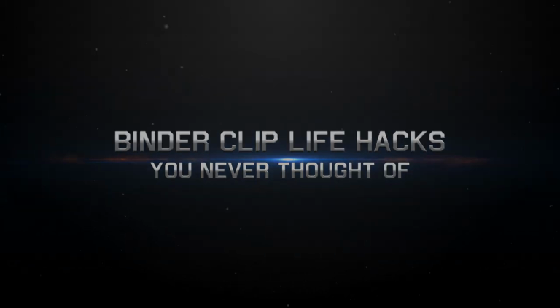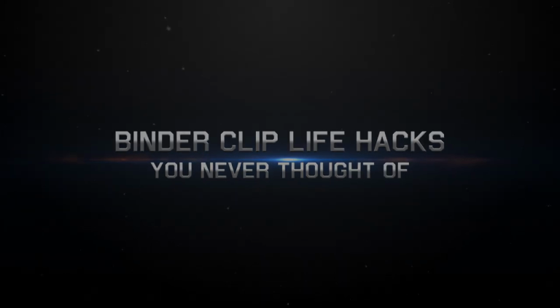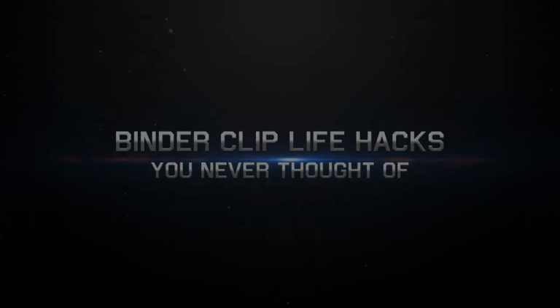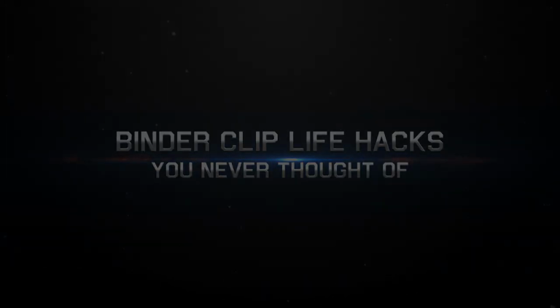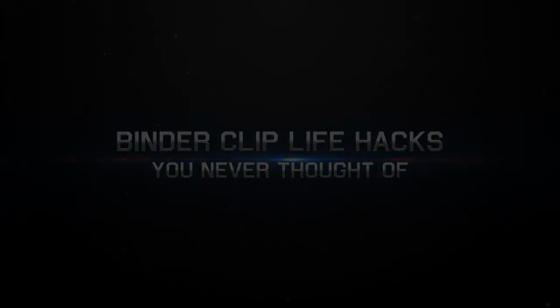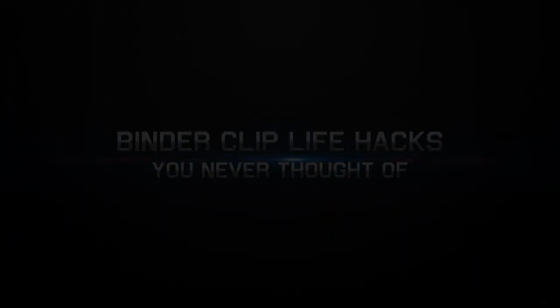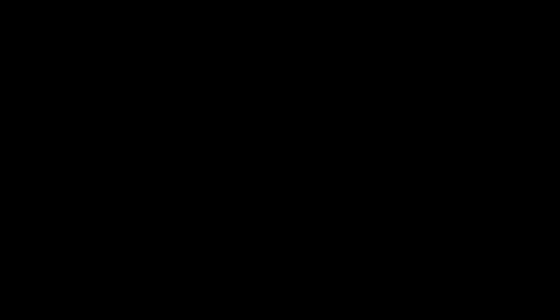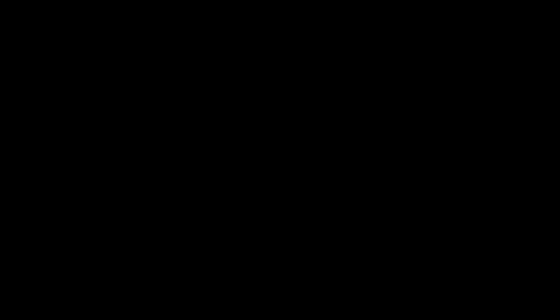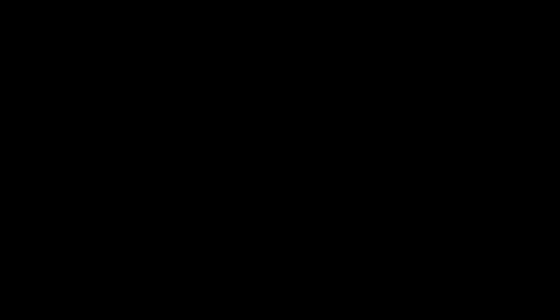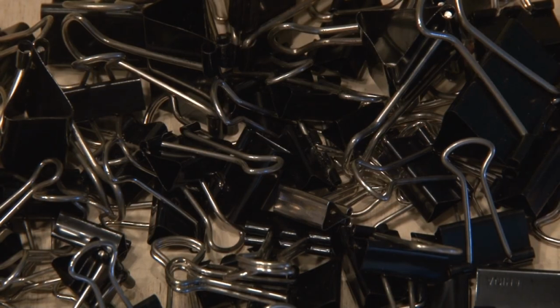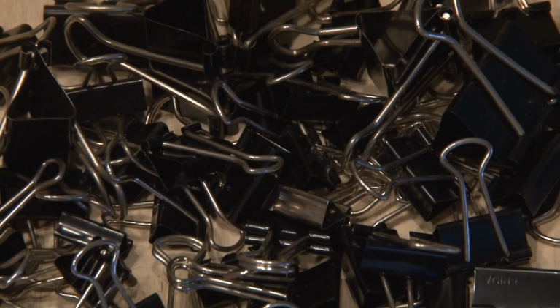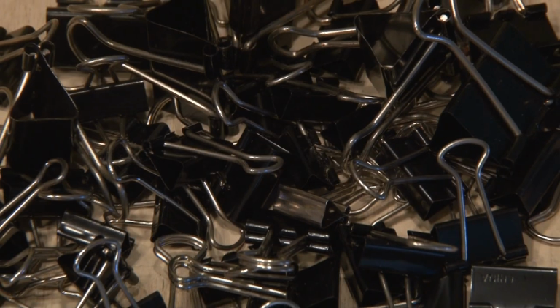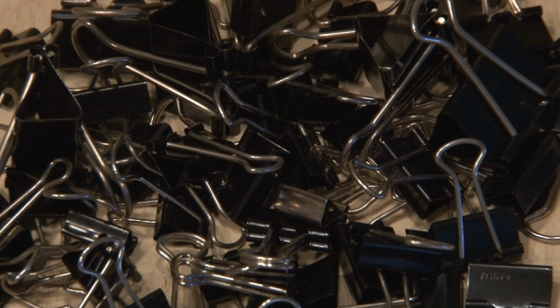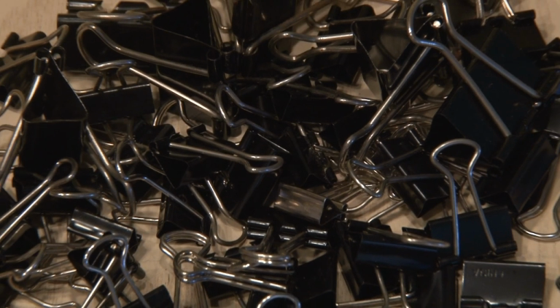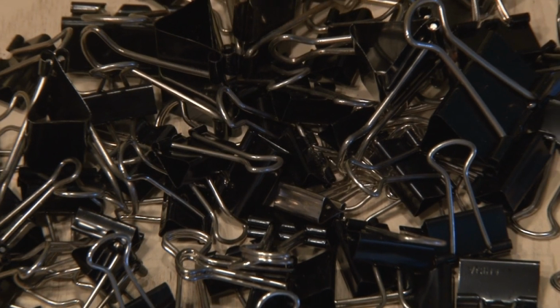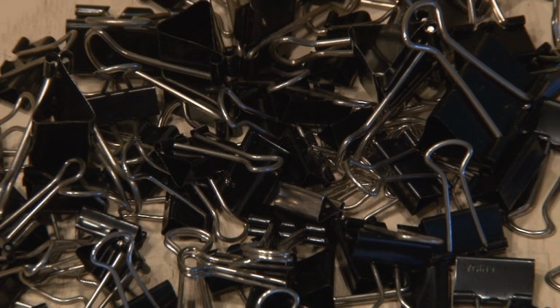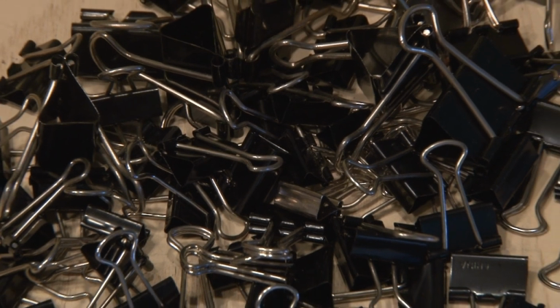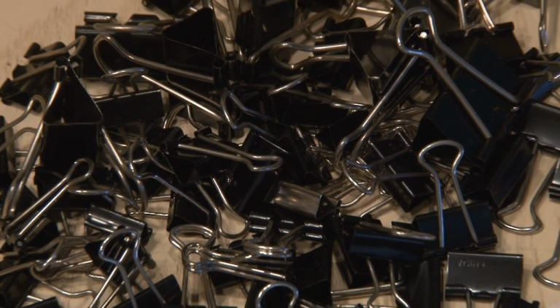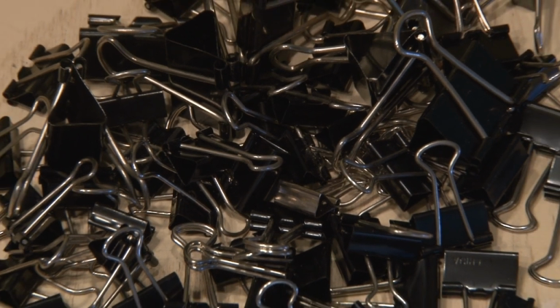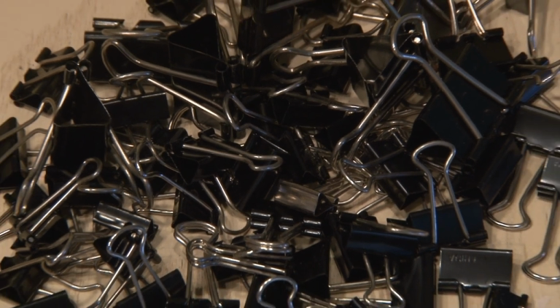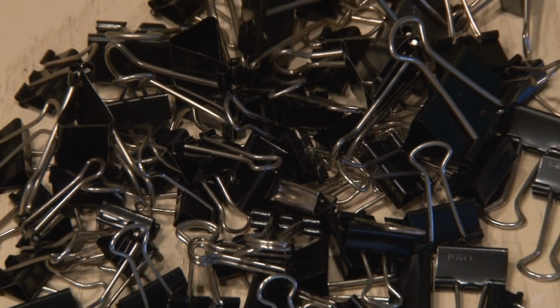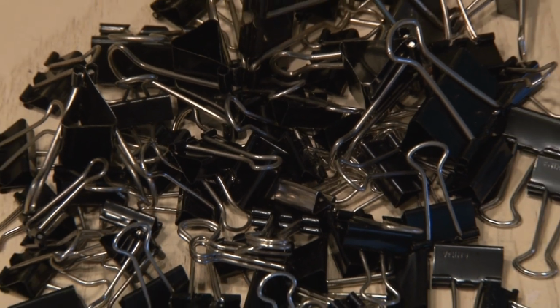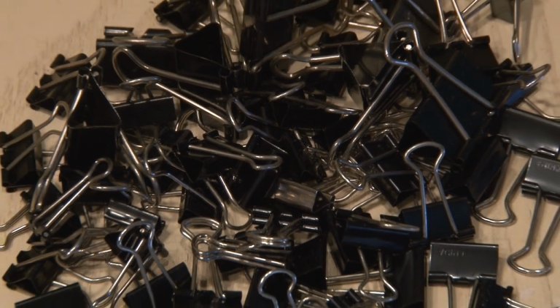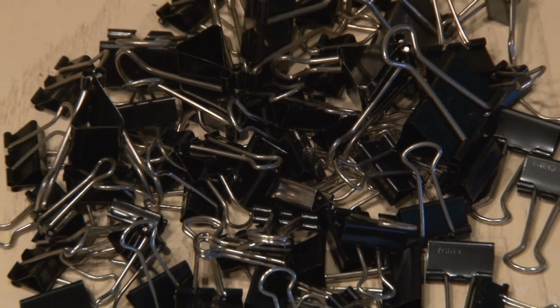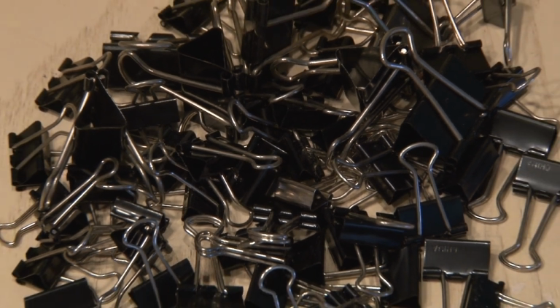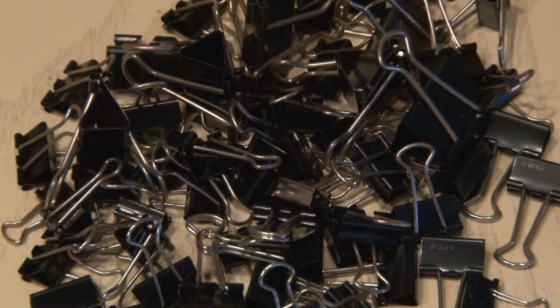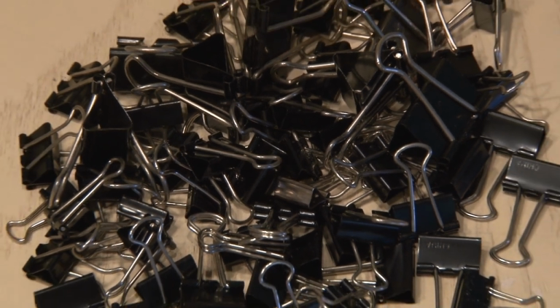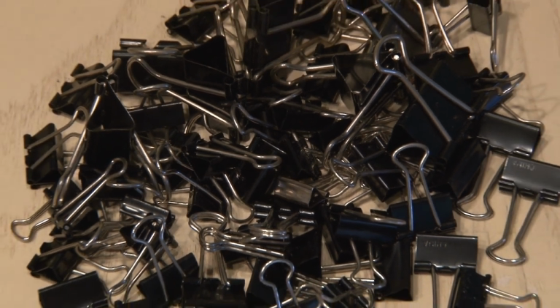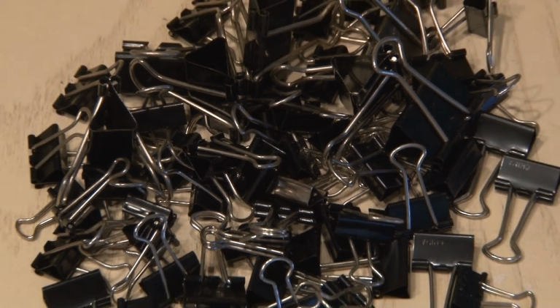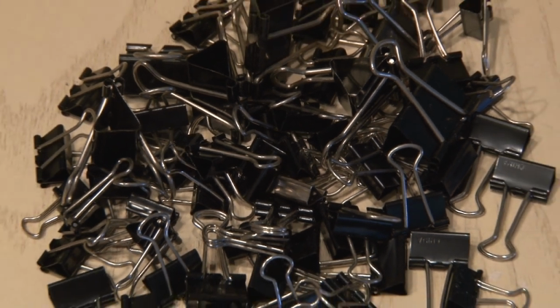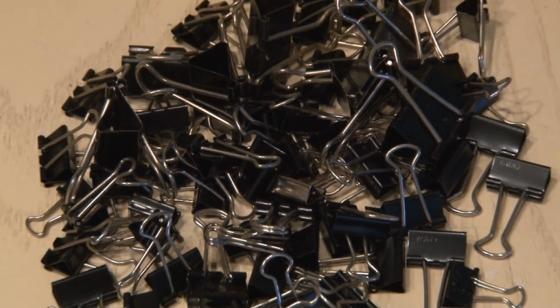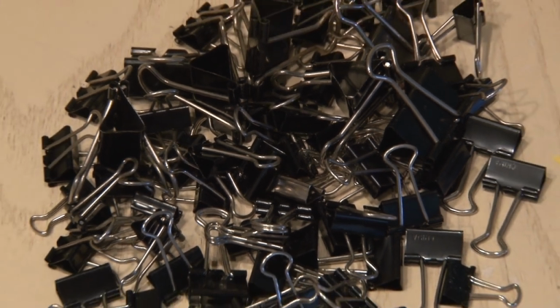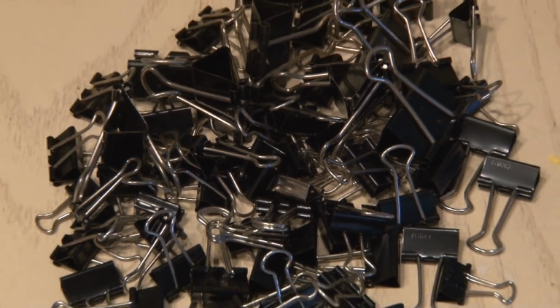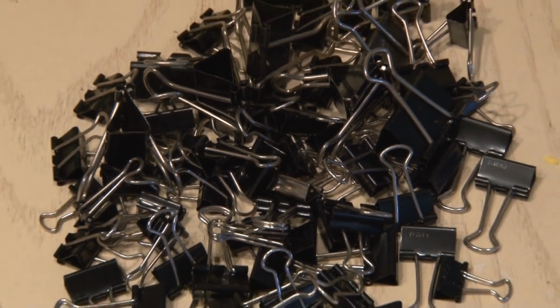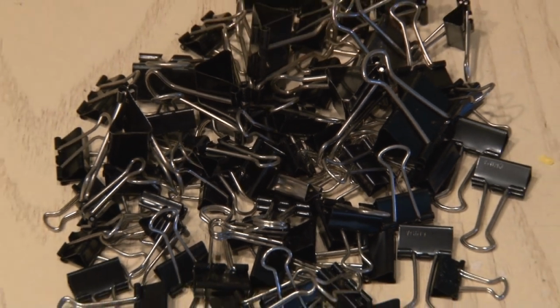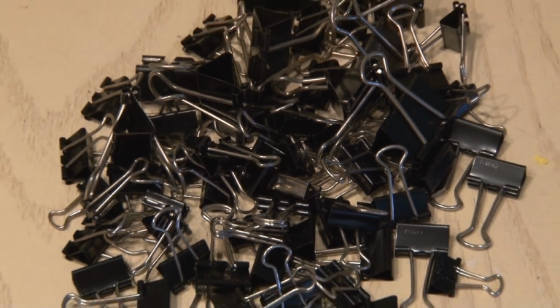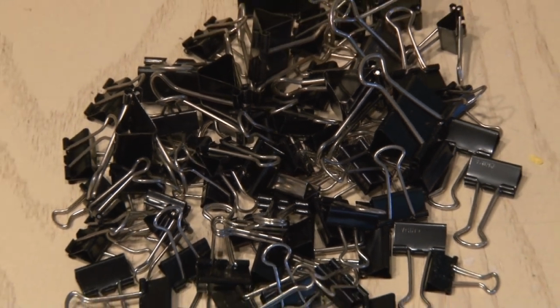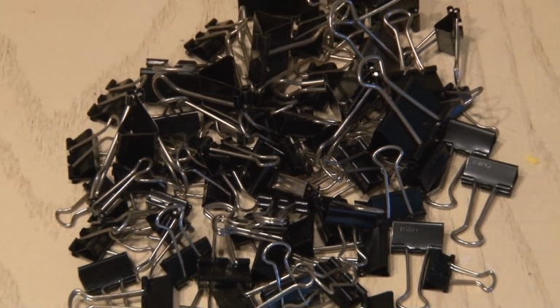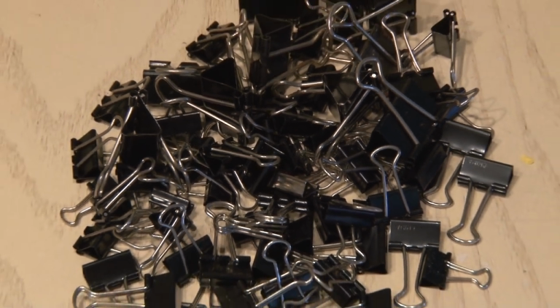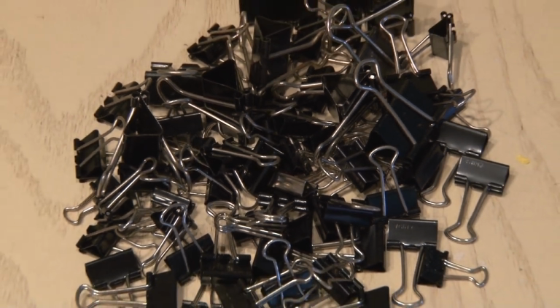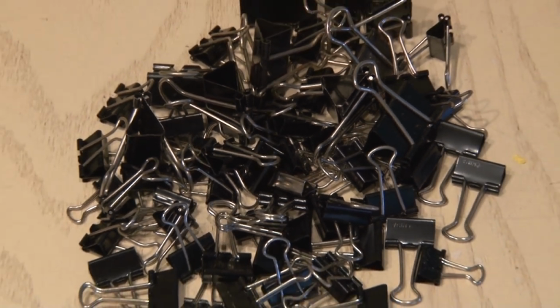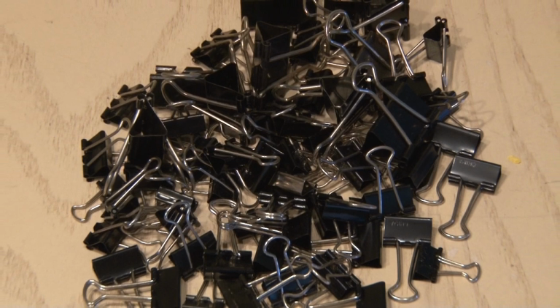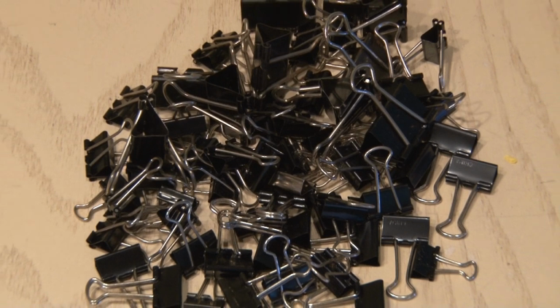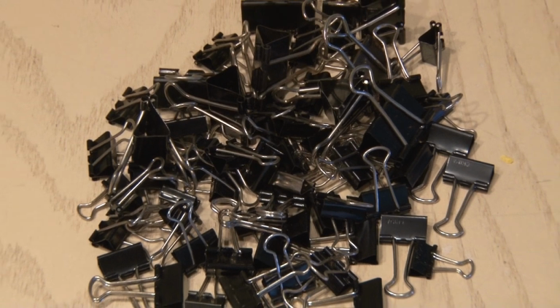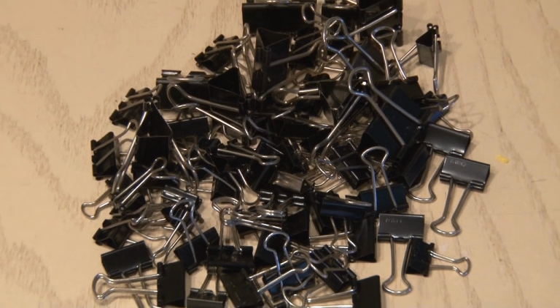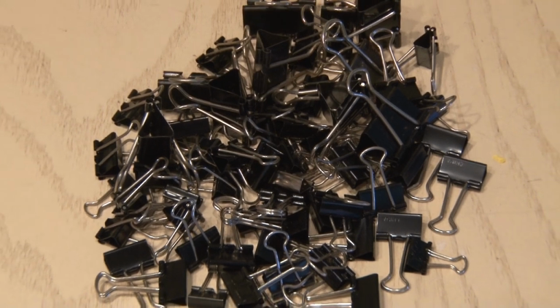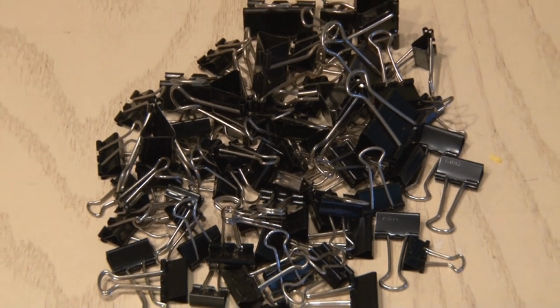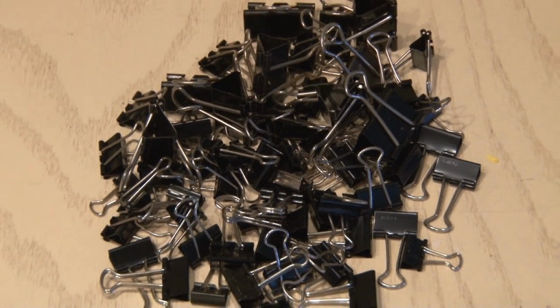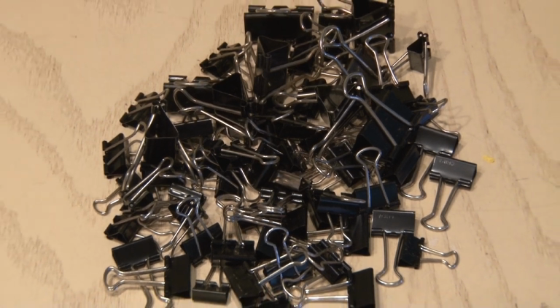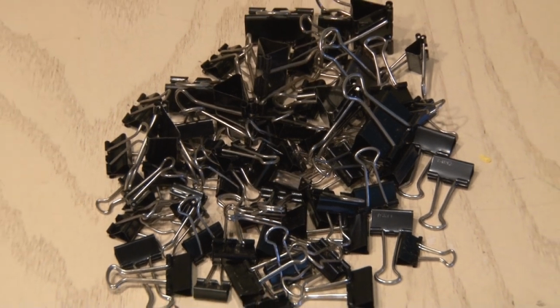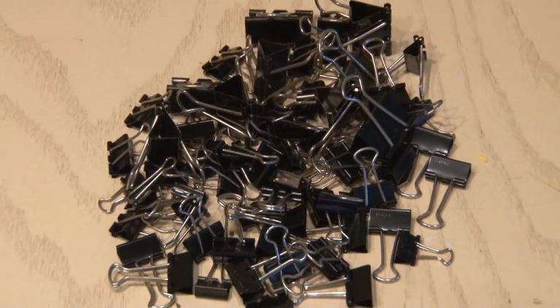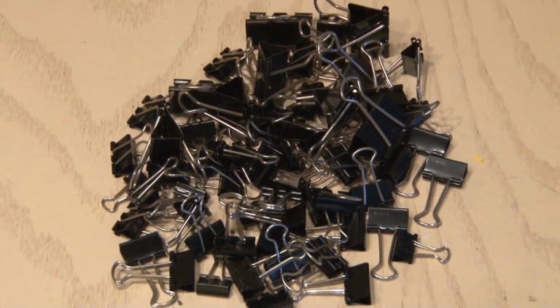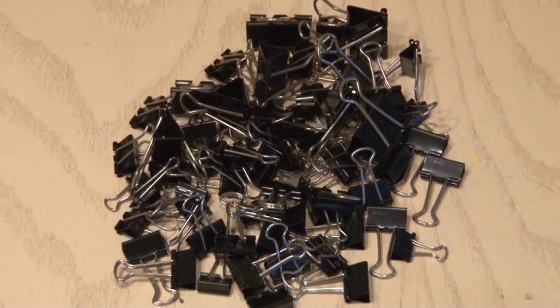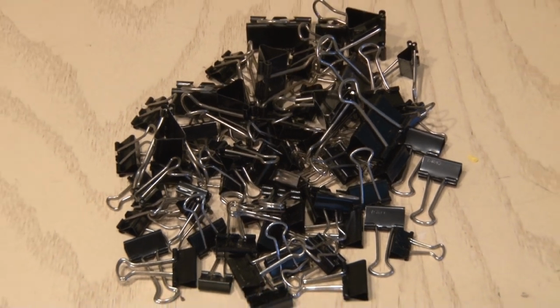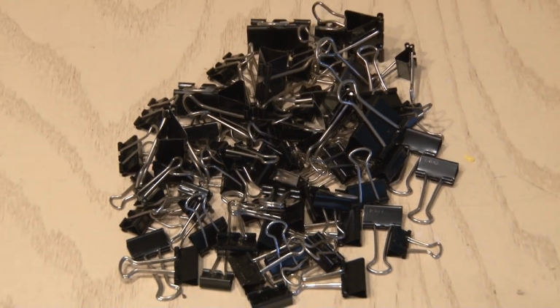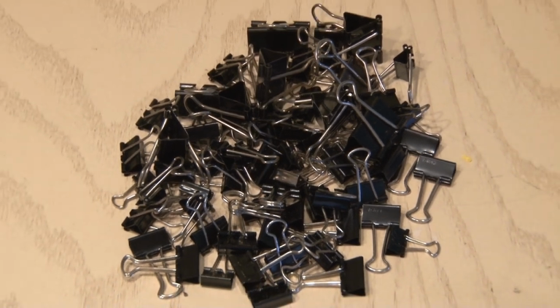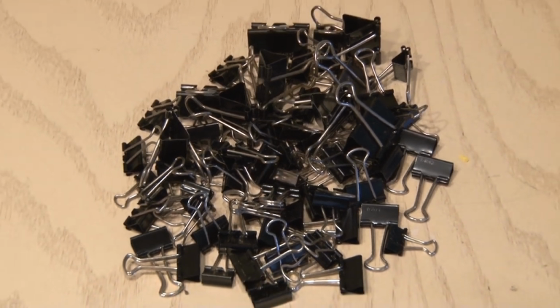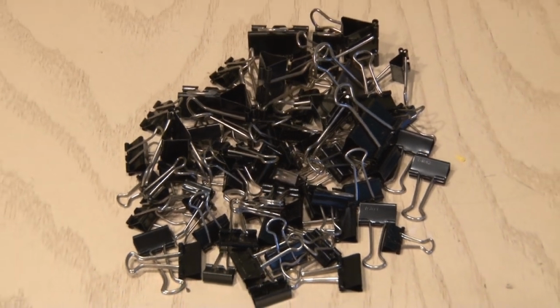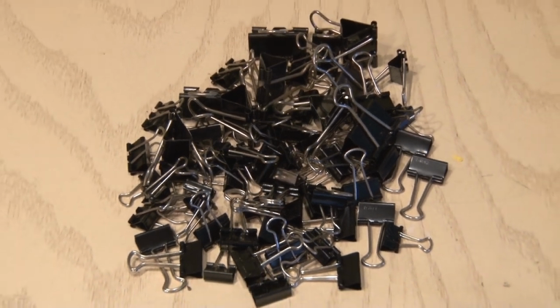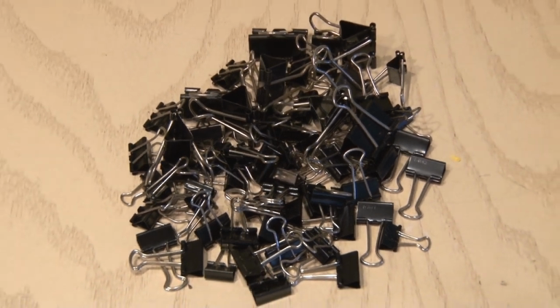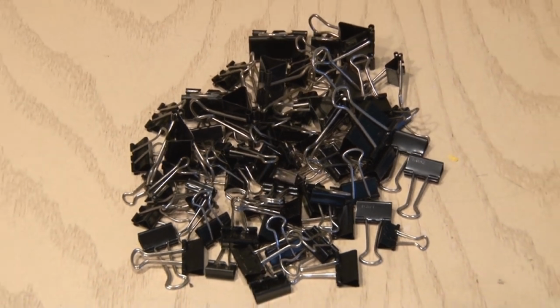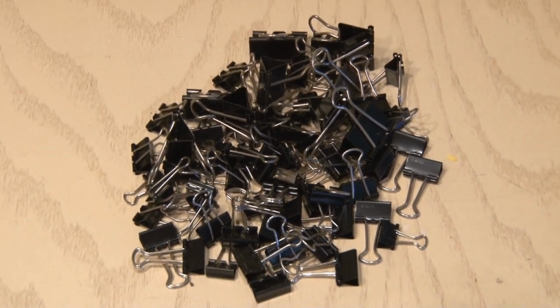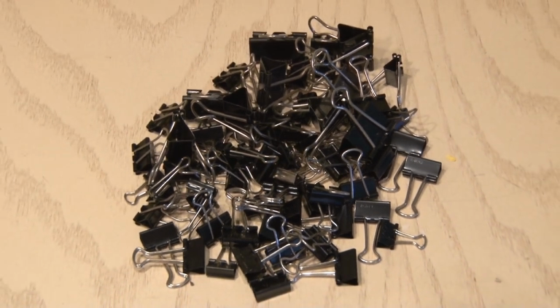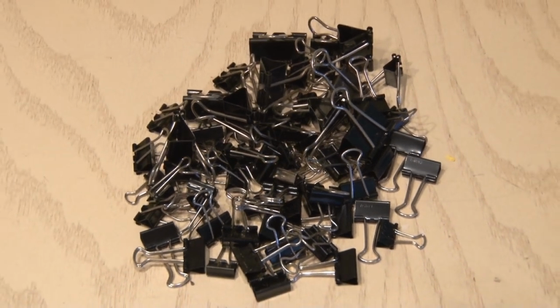While the binder clip comes in a variety of sizes, all of these life hacks will use the medium-sized clip. Let's get started.